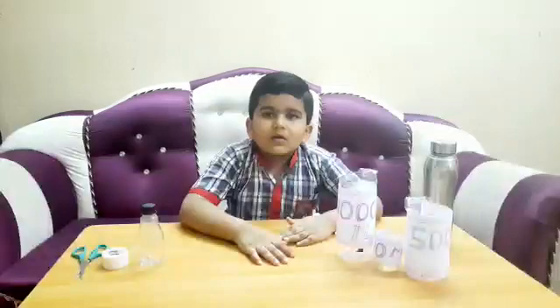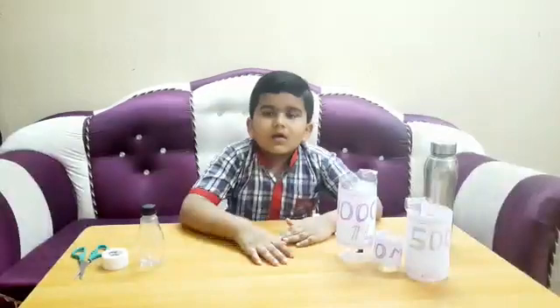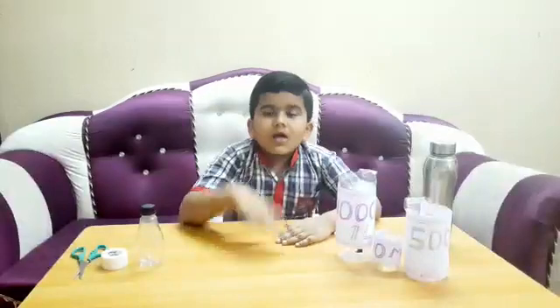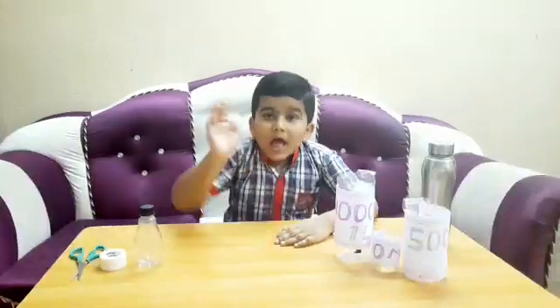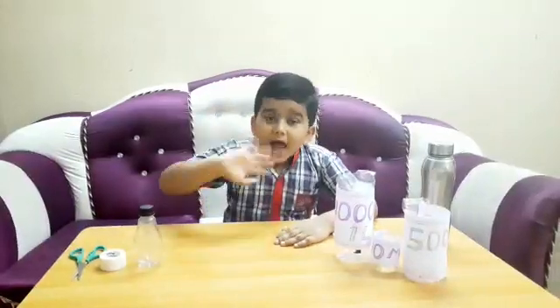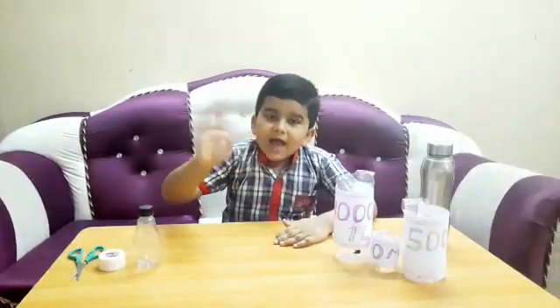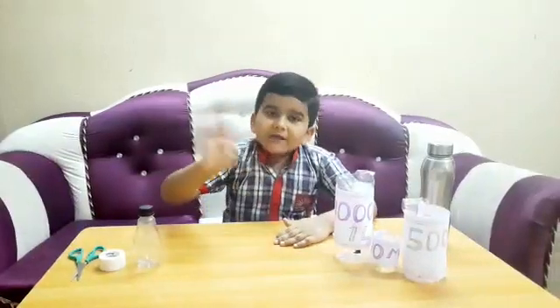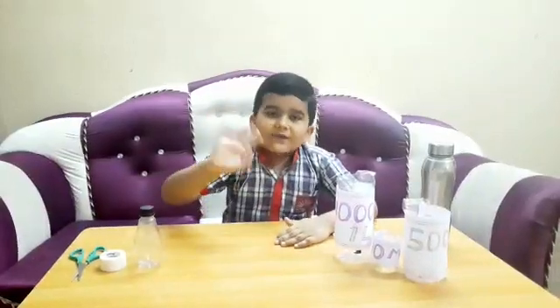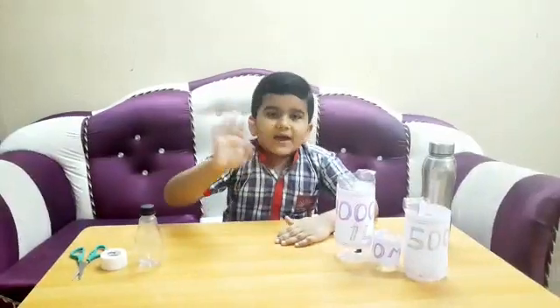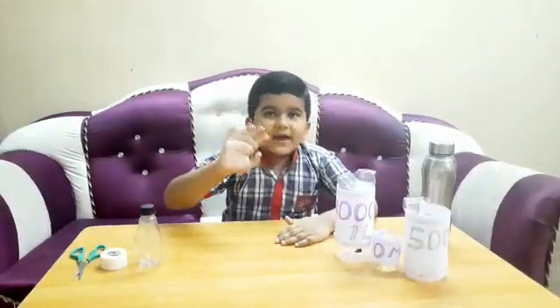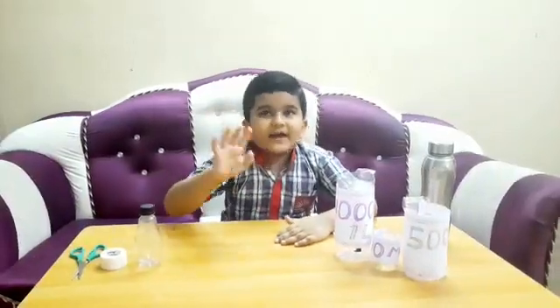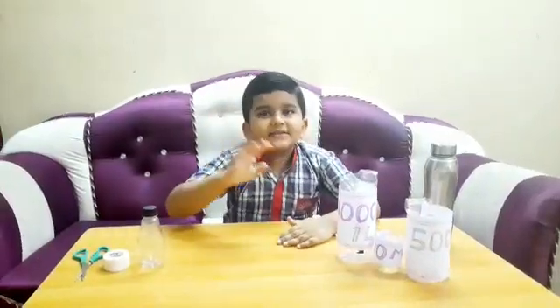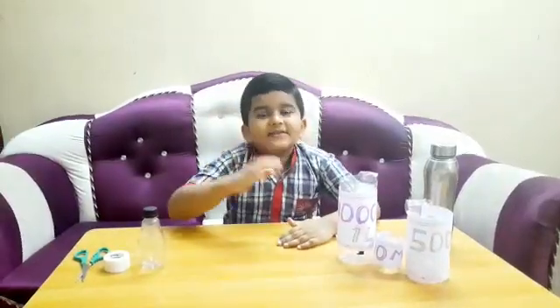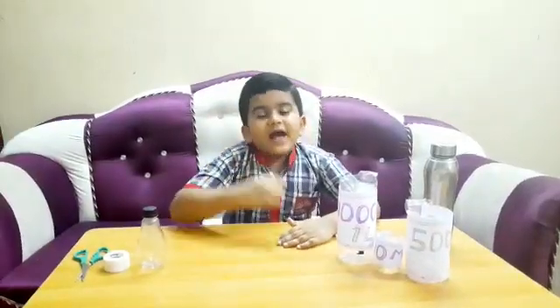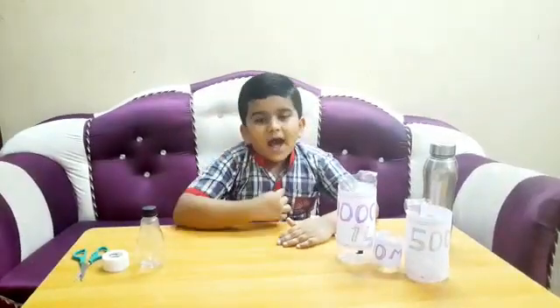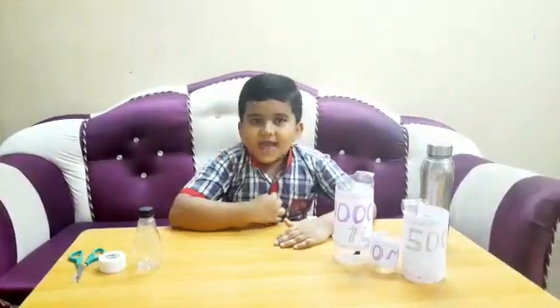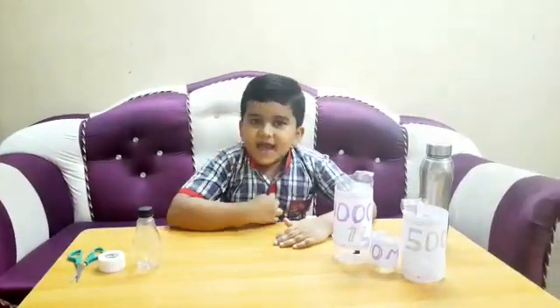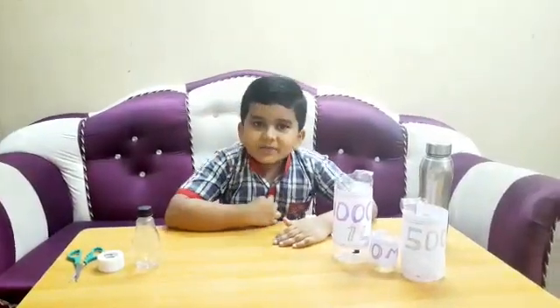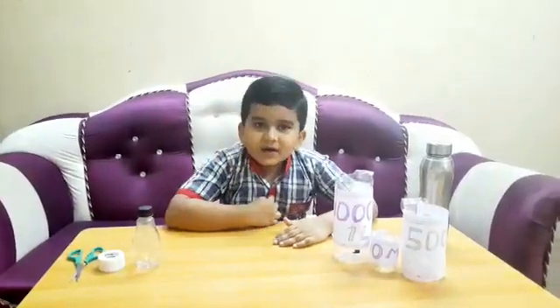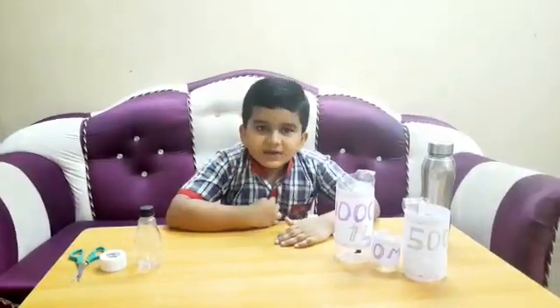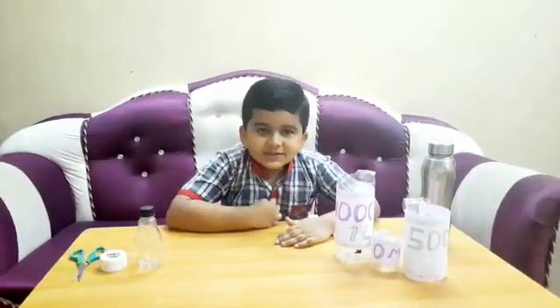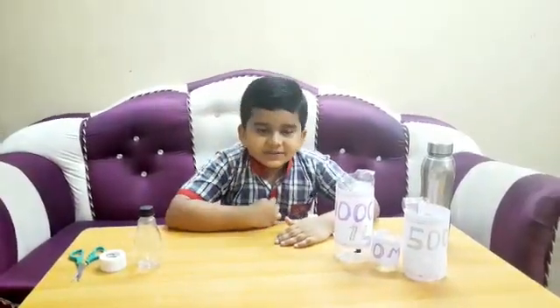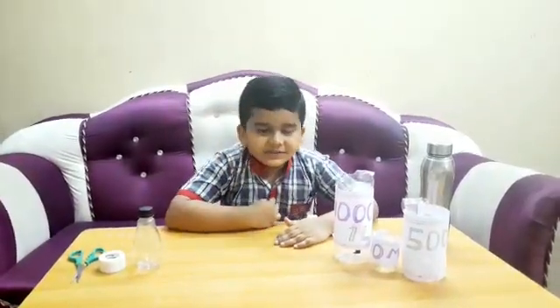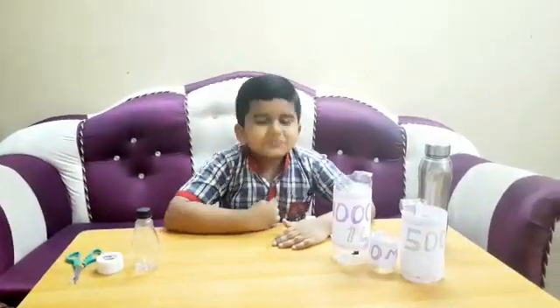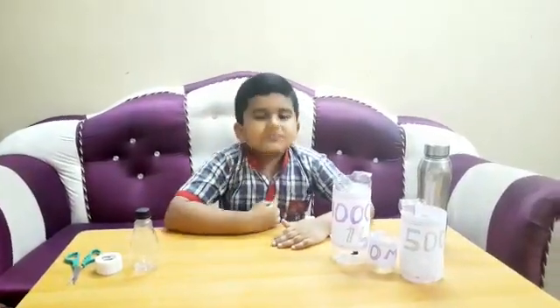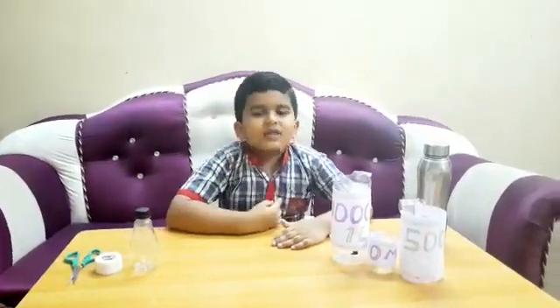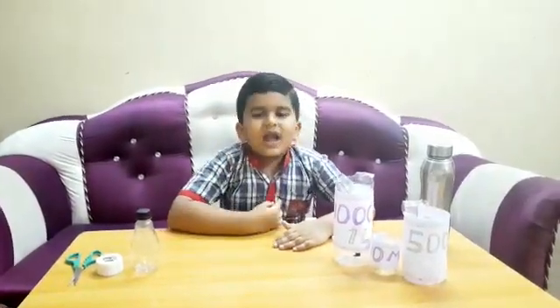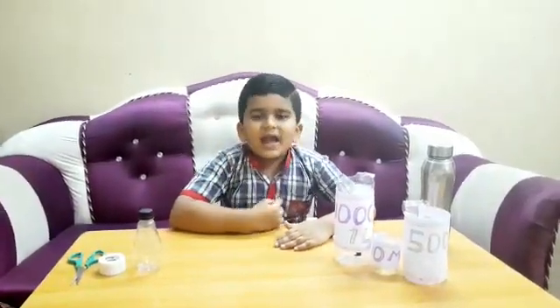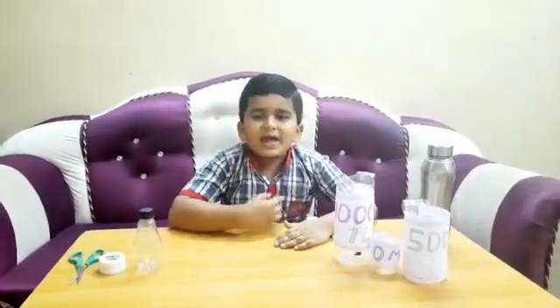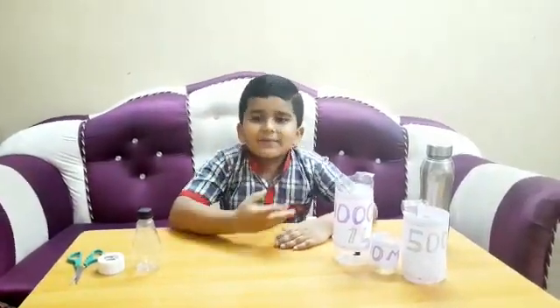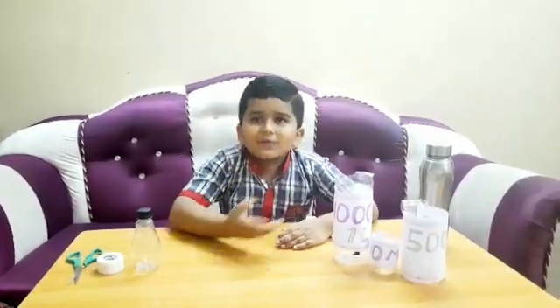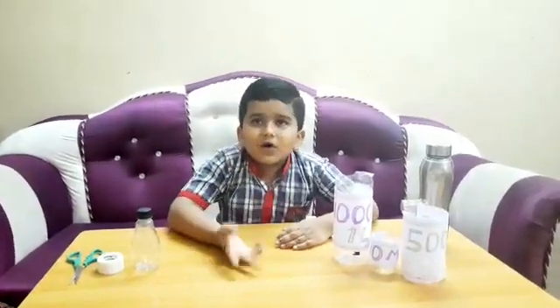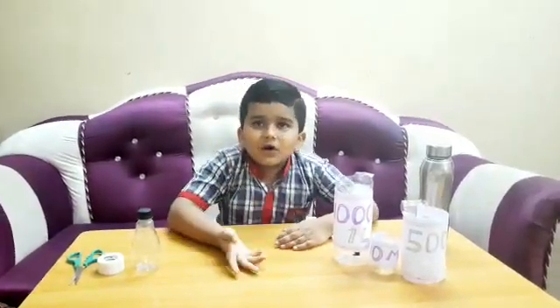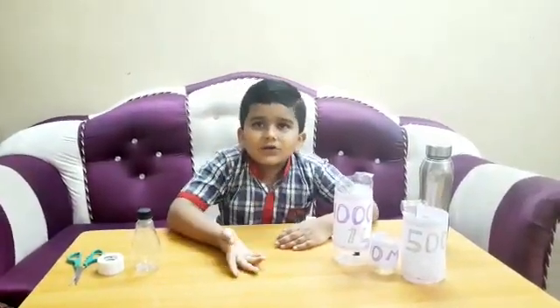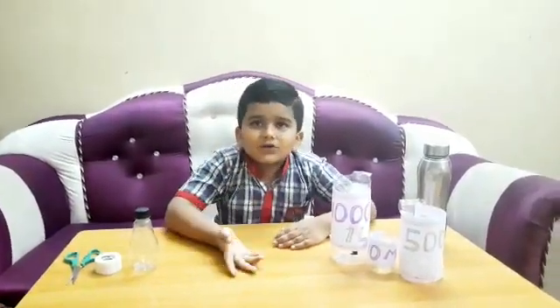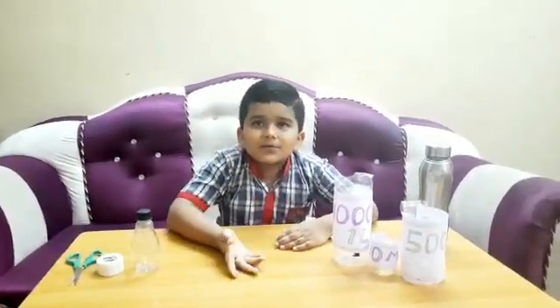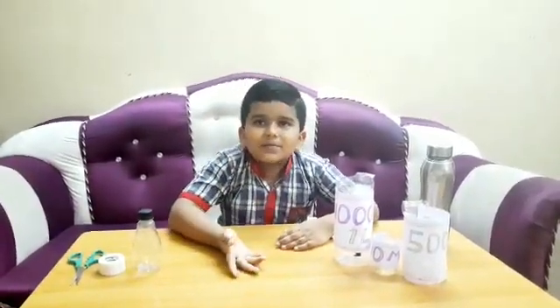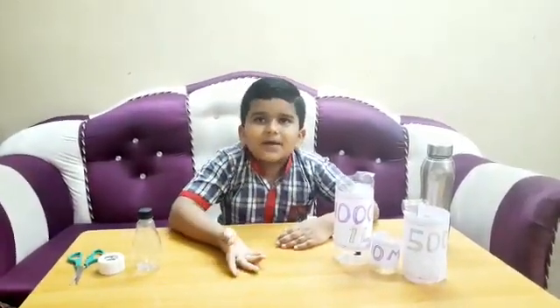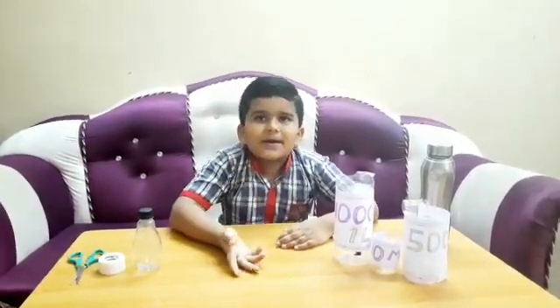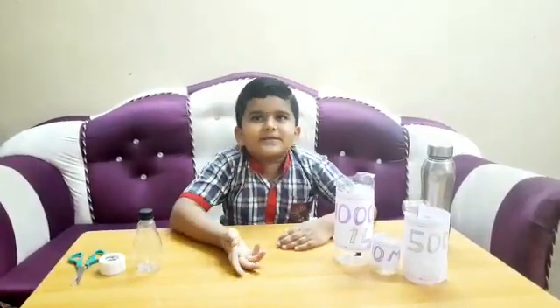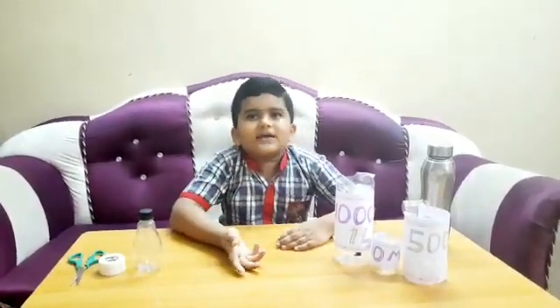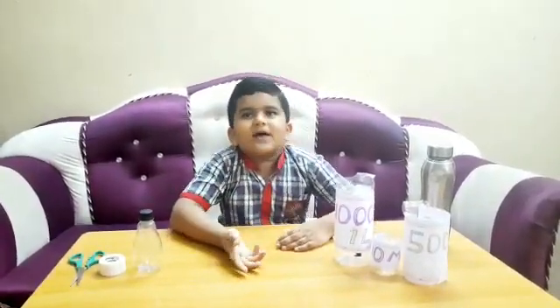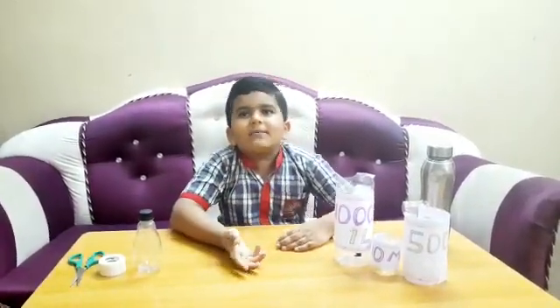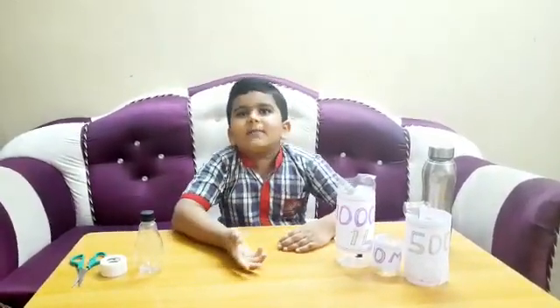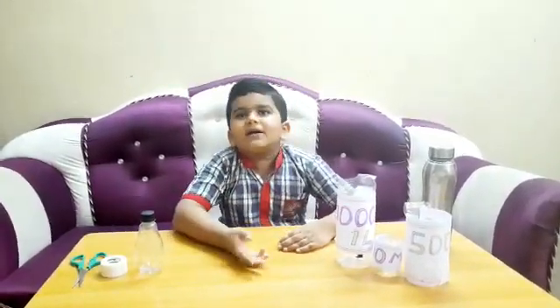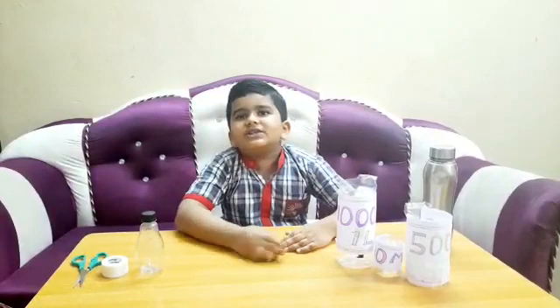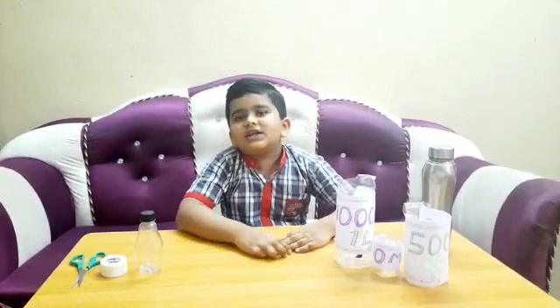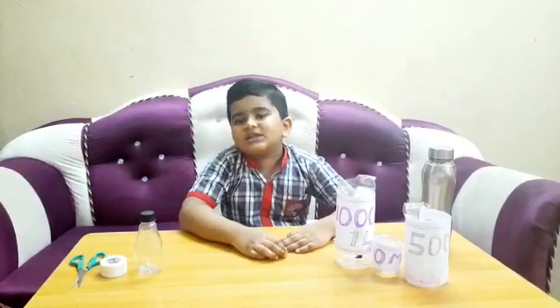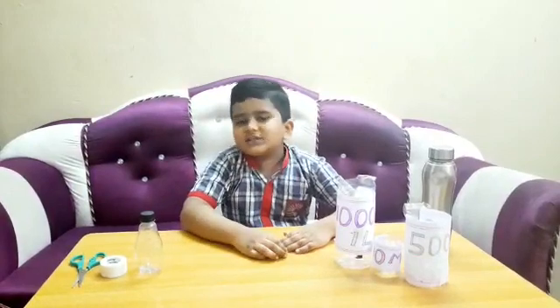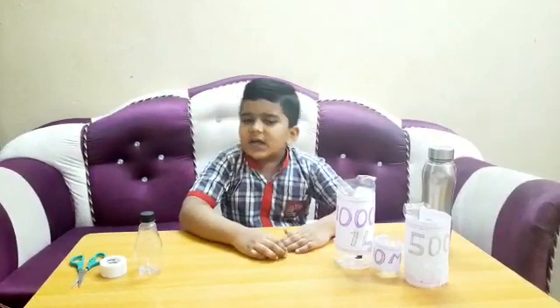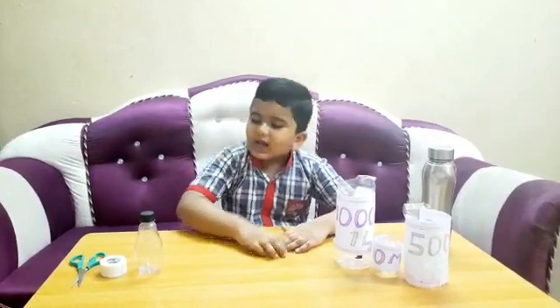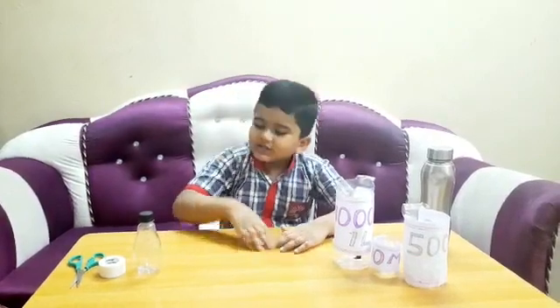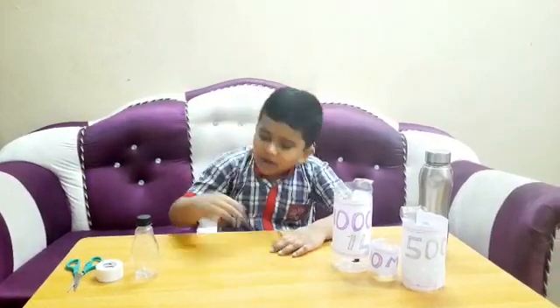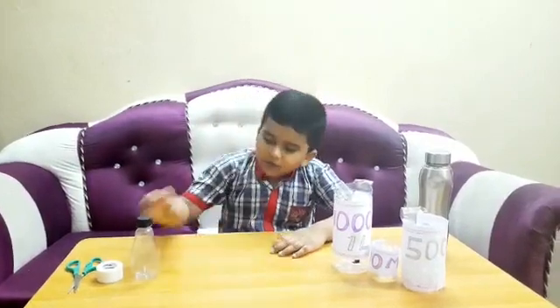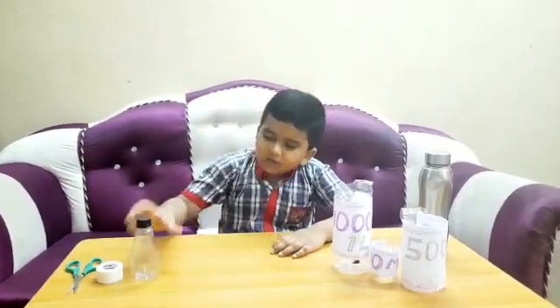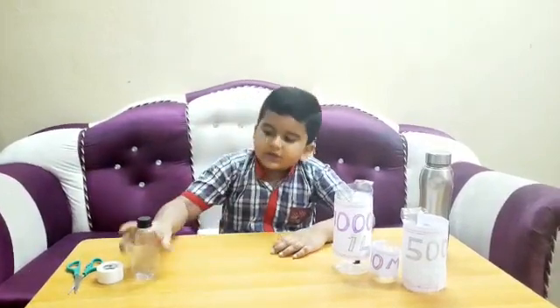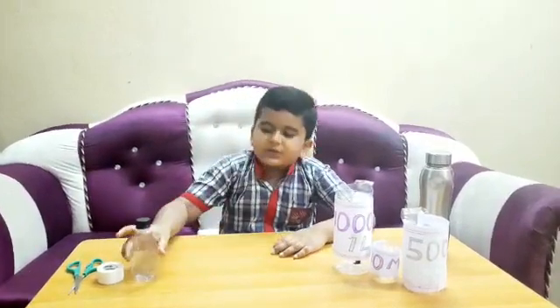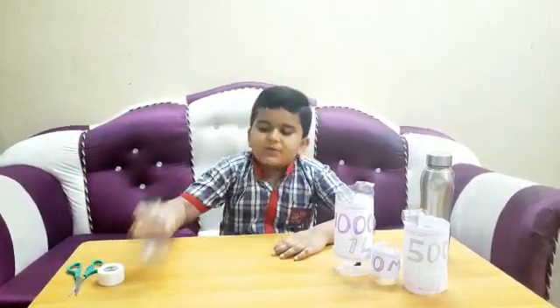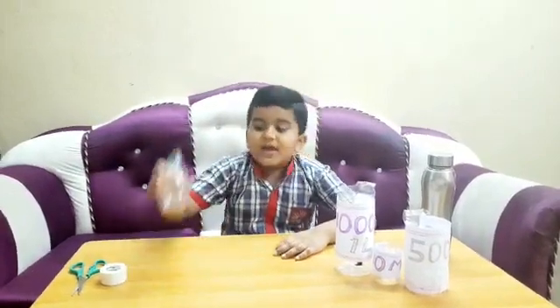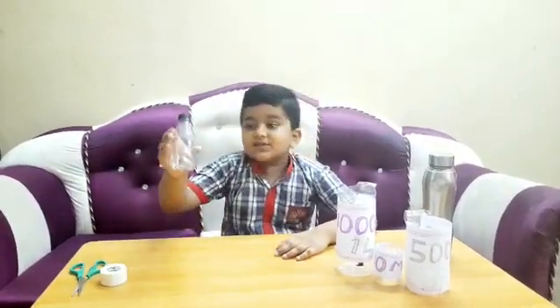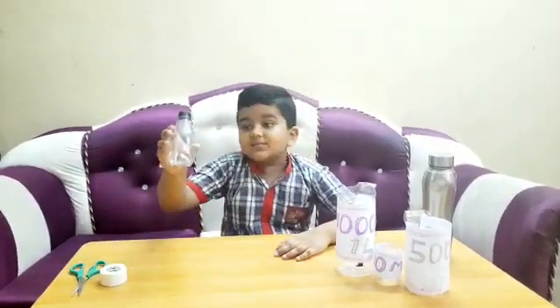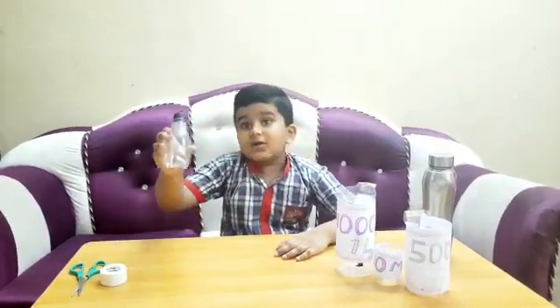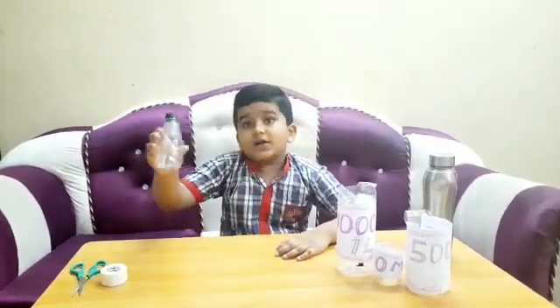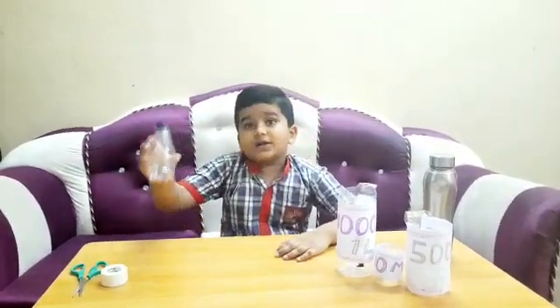Hi friends, I am Harshit. I am going to make some measuring jars with waste bottles.